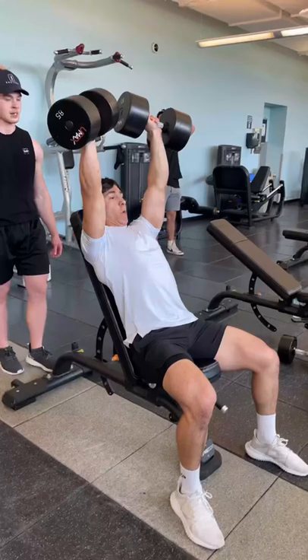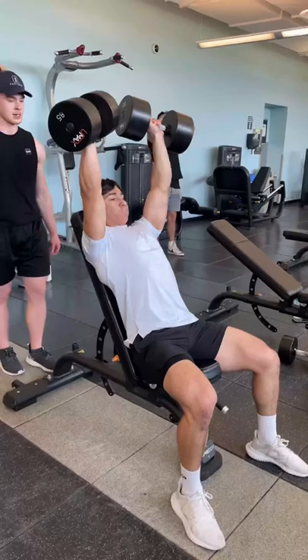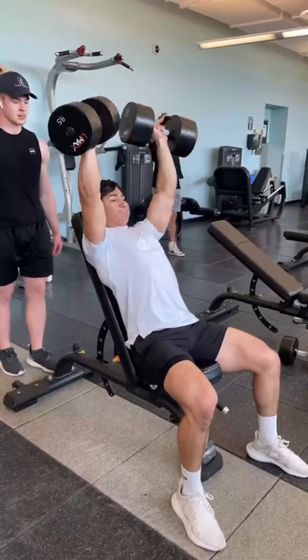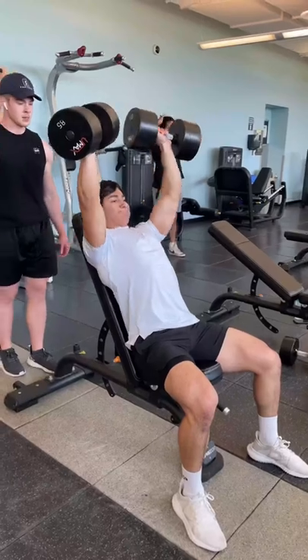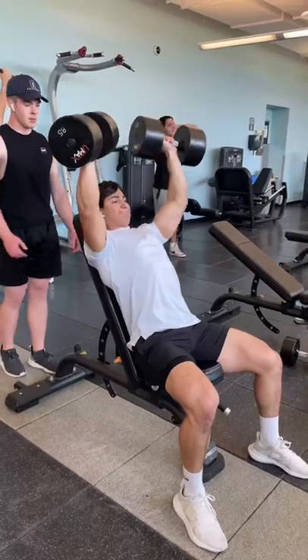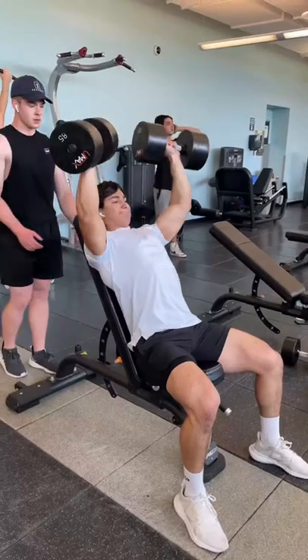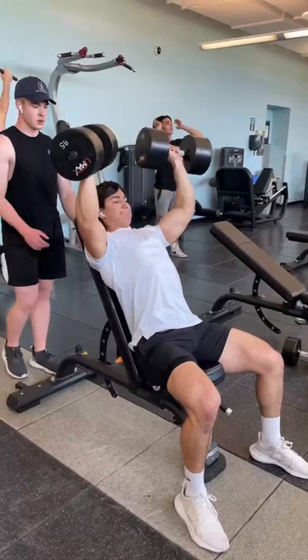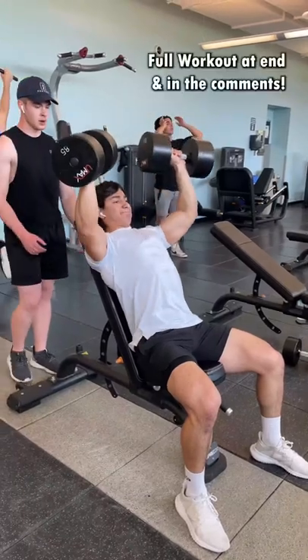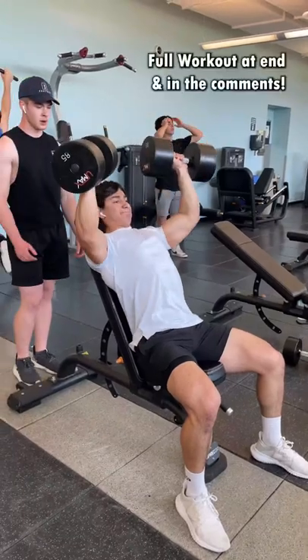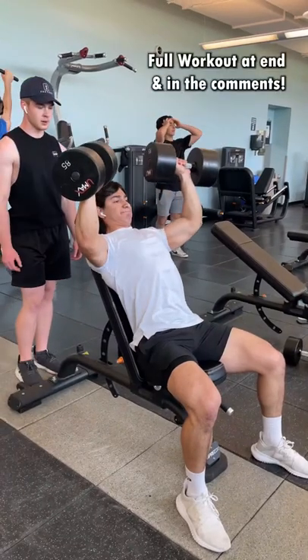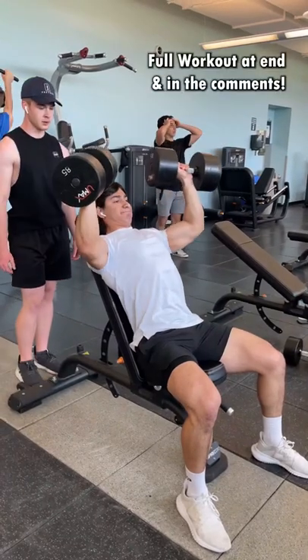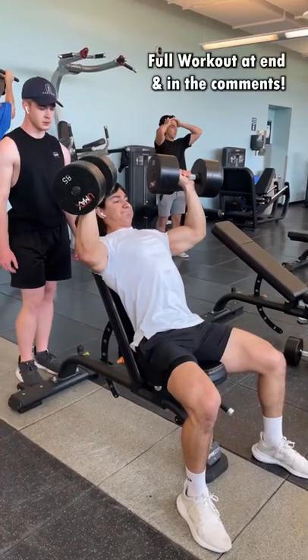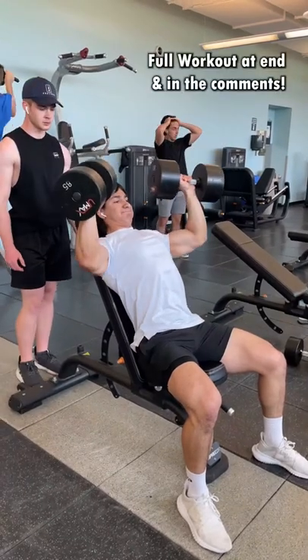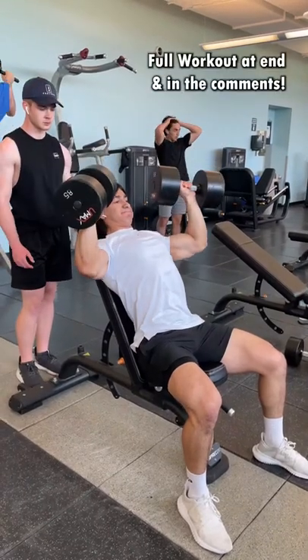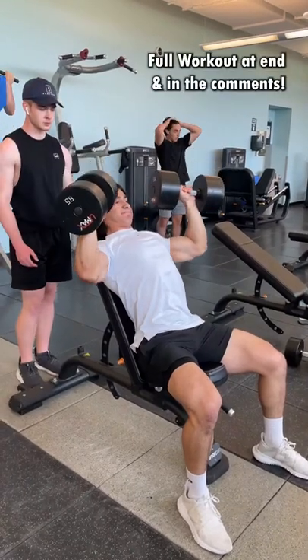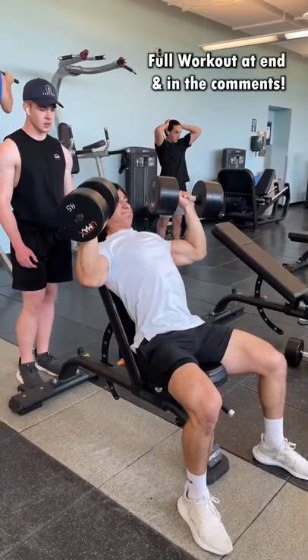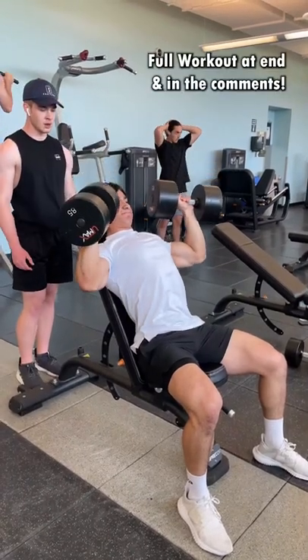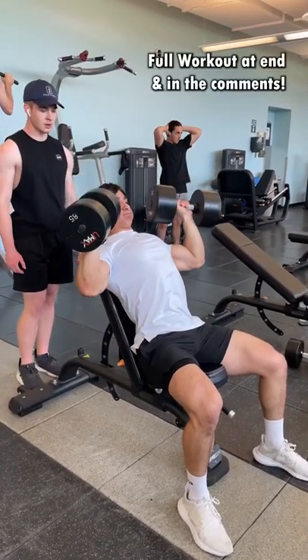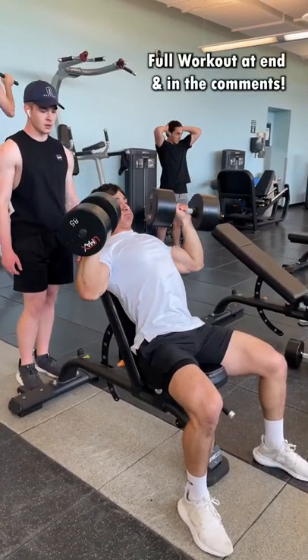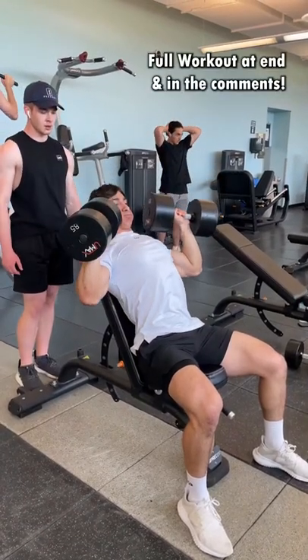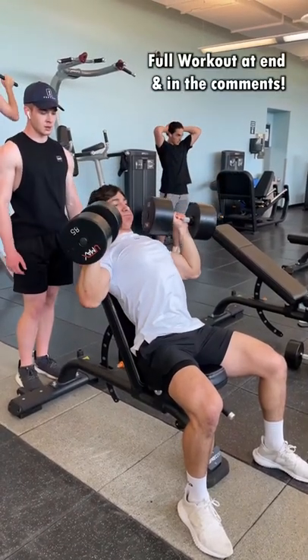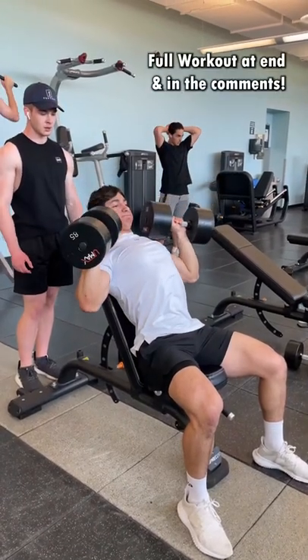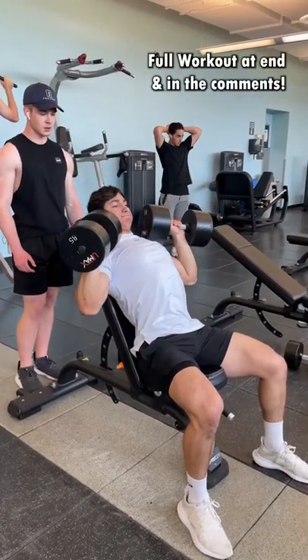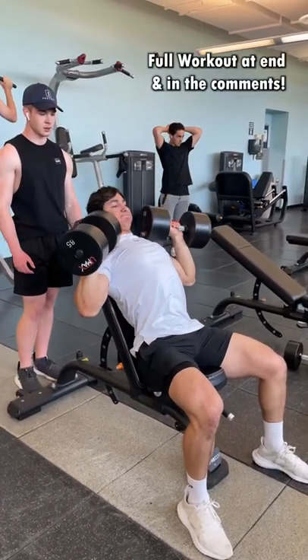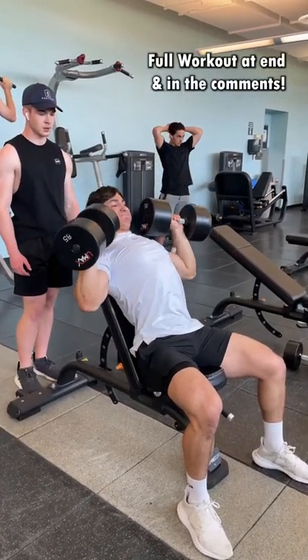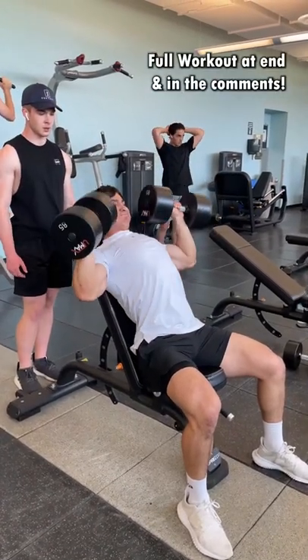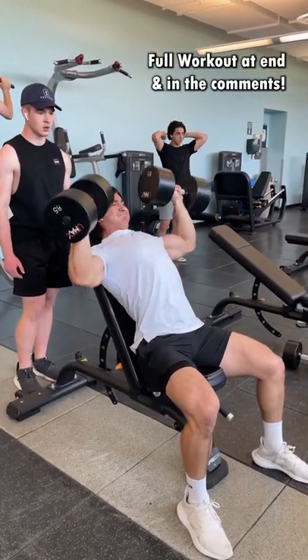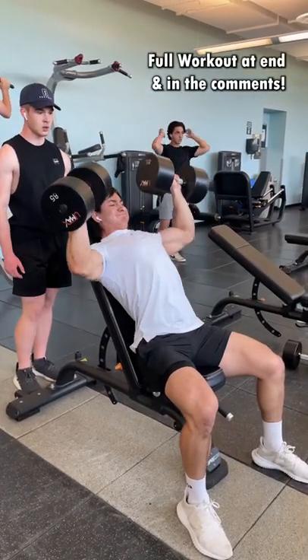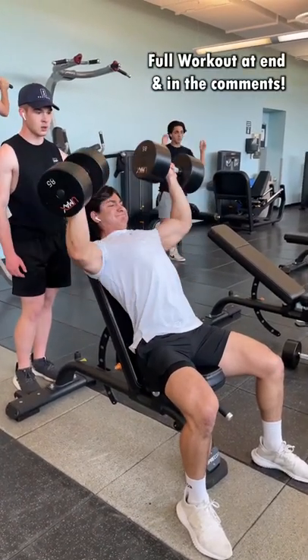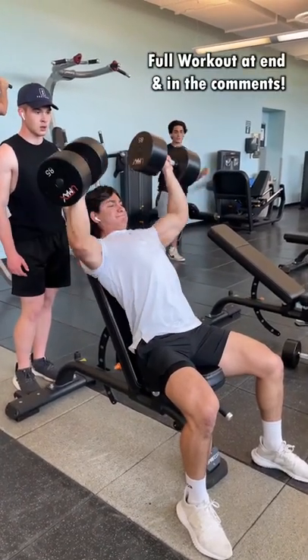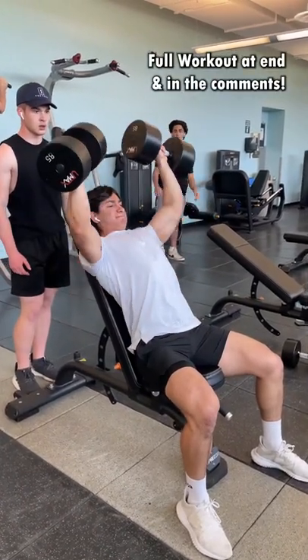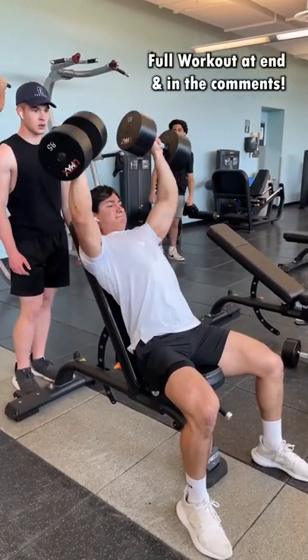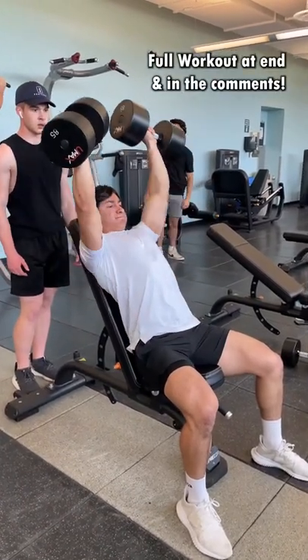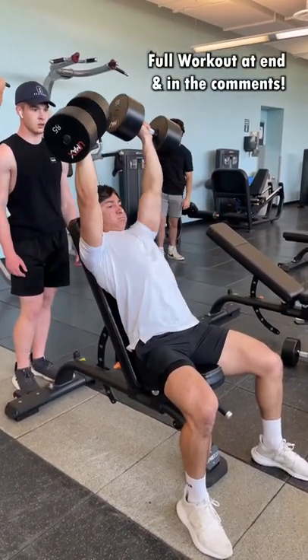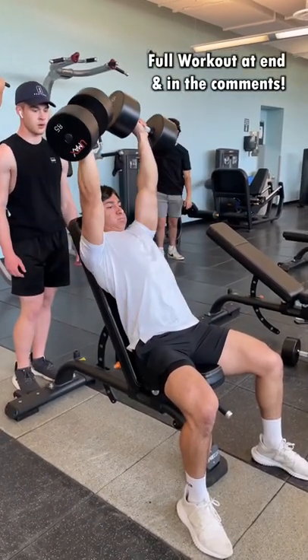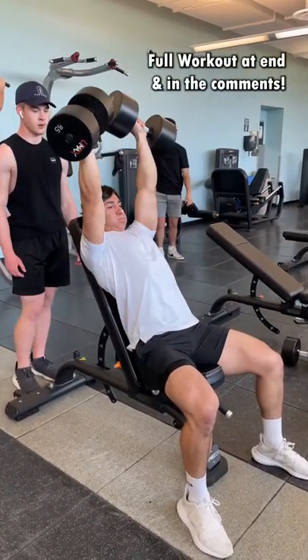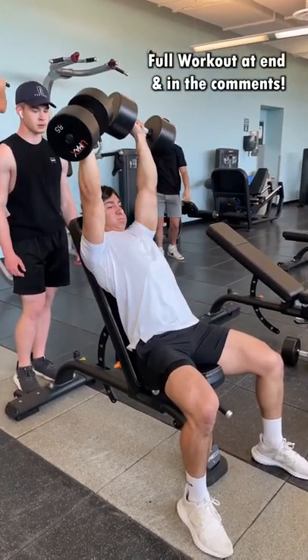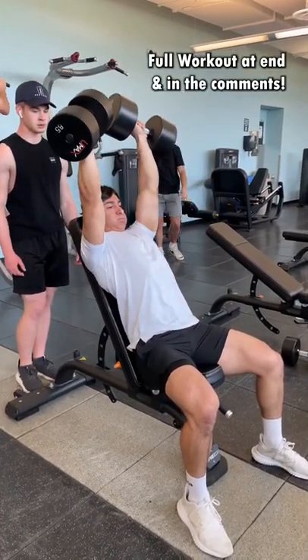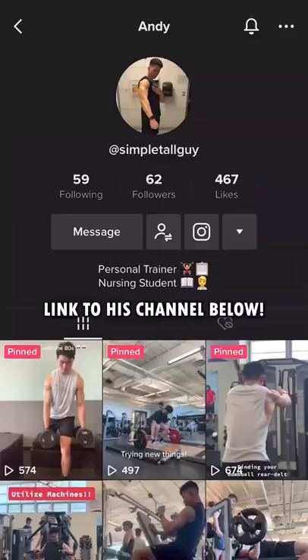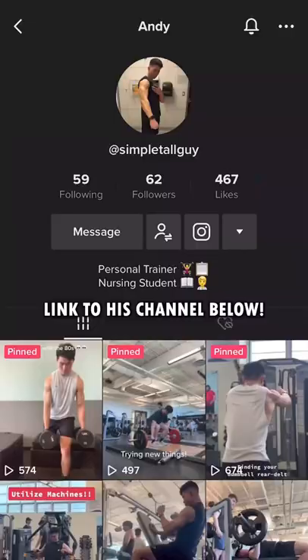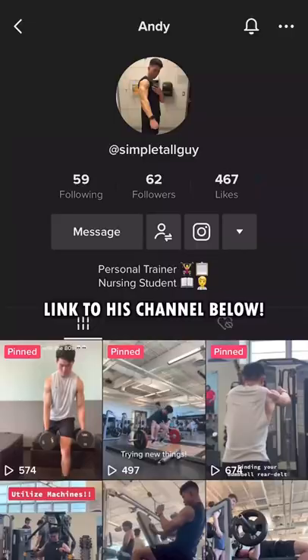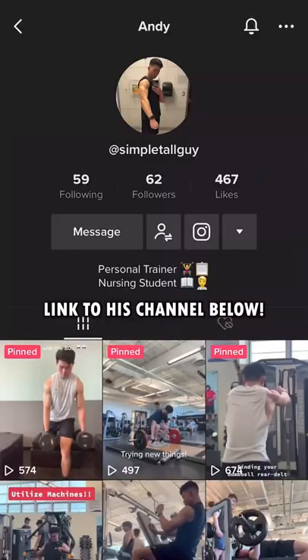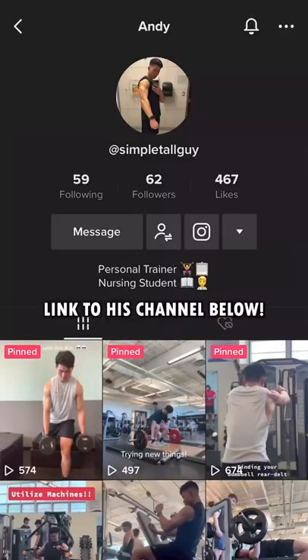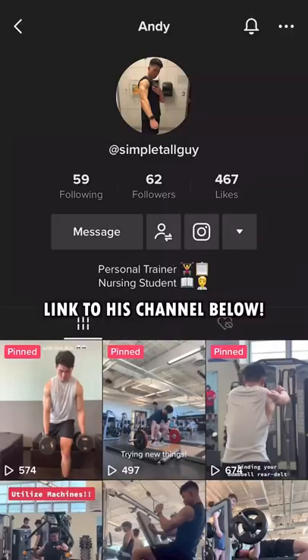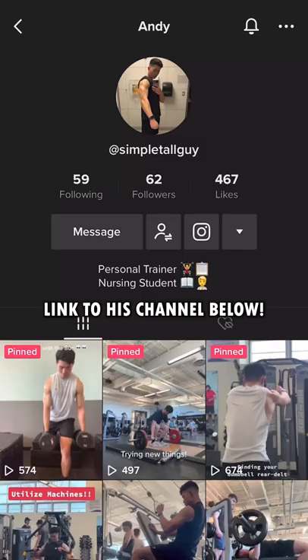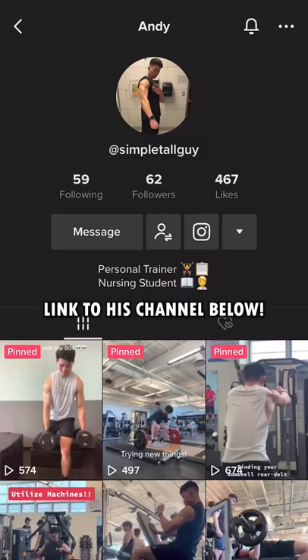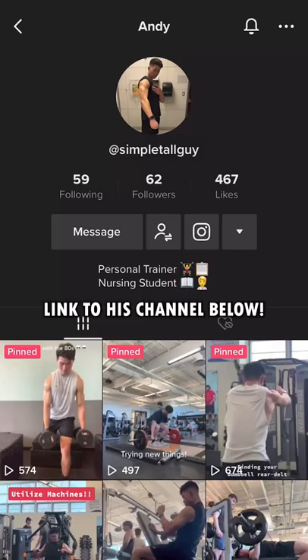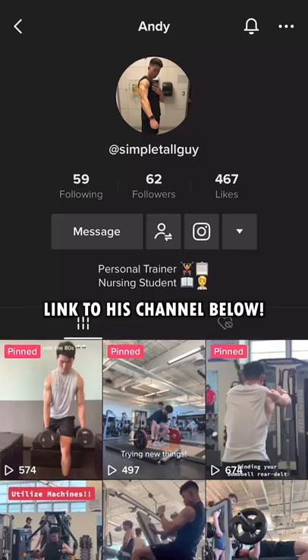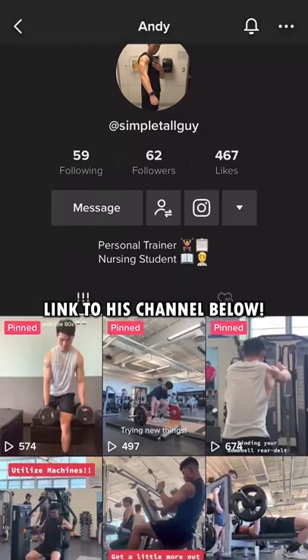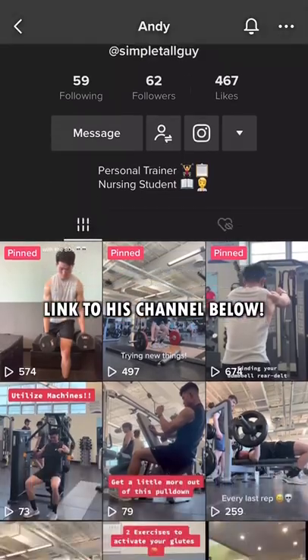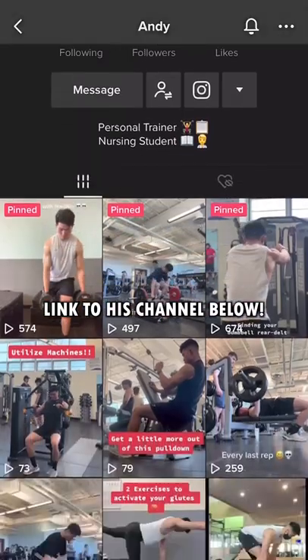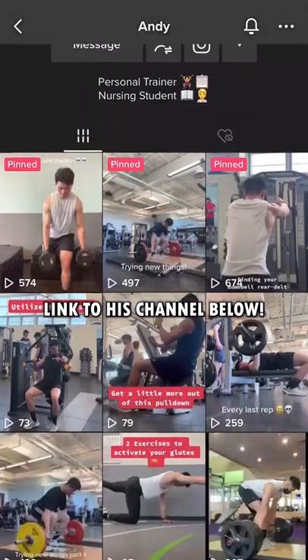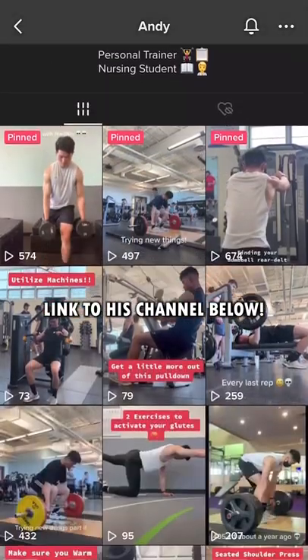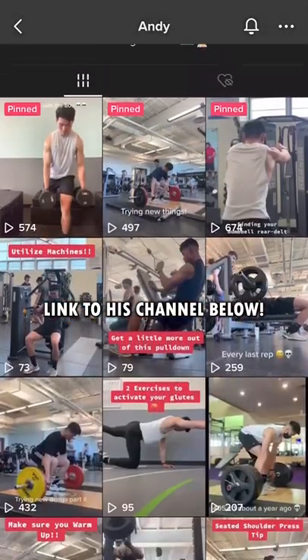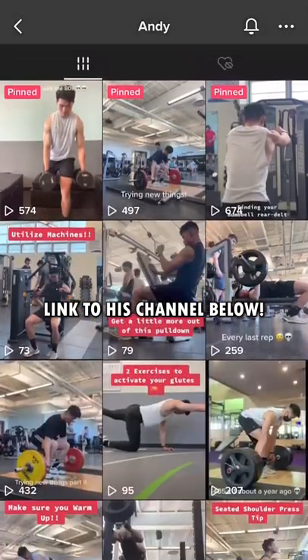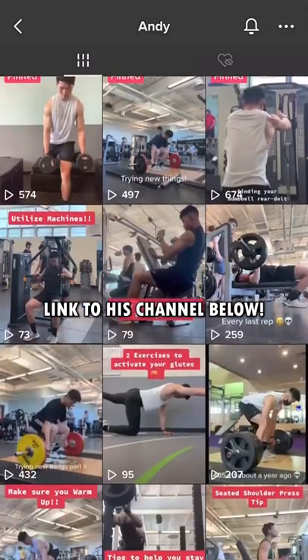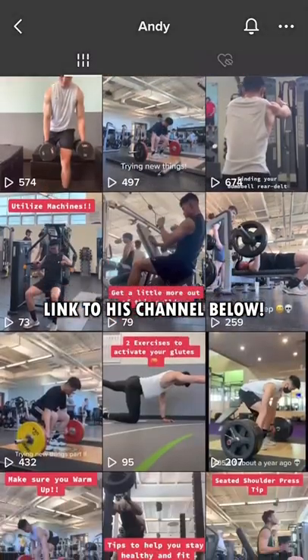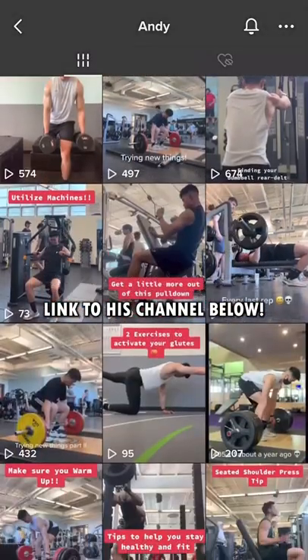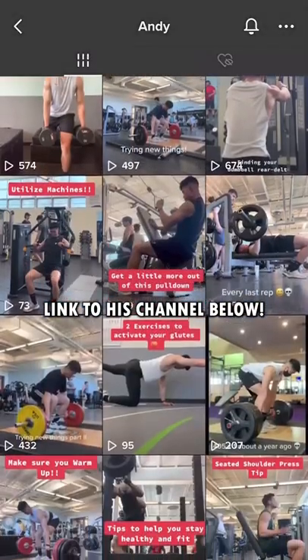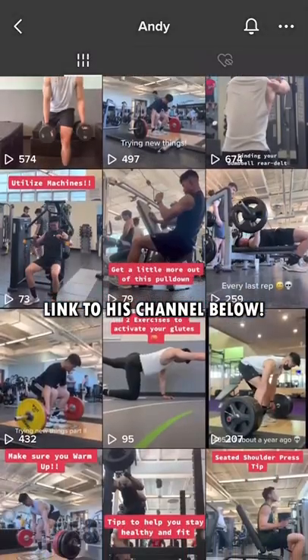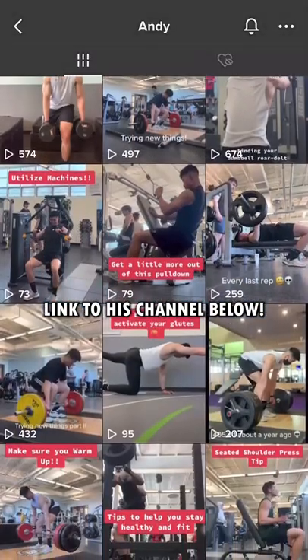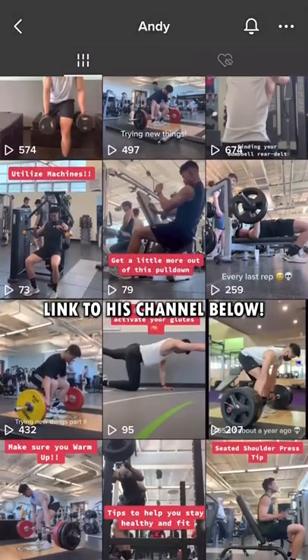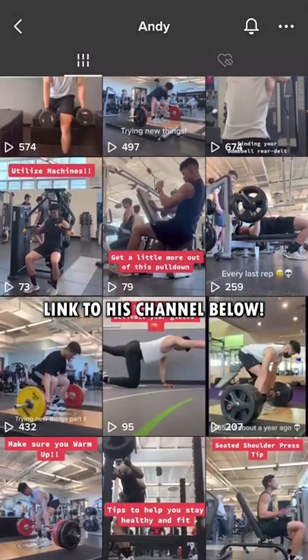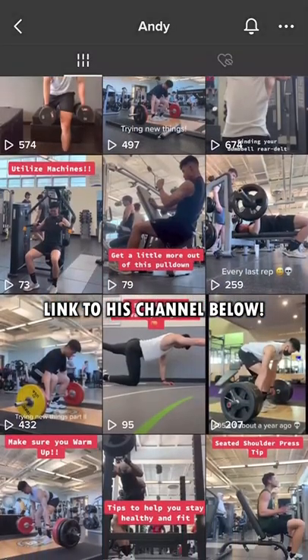Alright, here is a full shoulders and arms workout that I did a few days ago with one of my good friends Andy. Definitely give him a follow, he's got some really nice content with a lot of good advice.